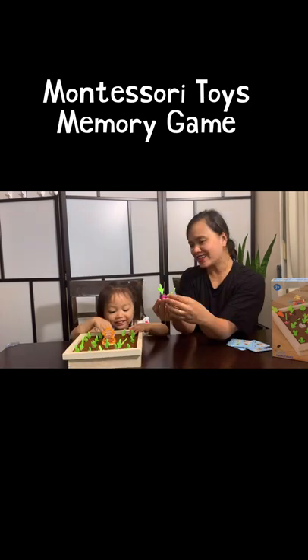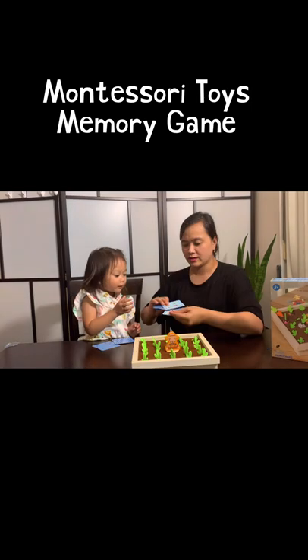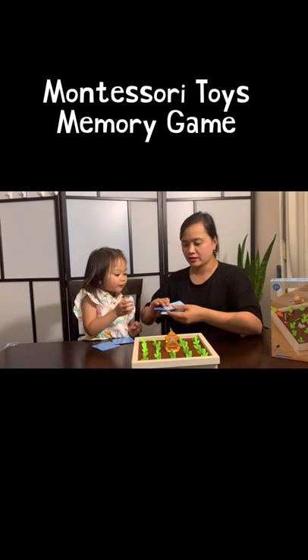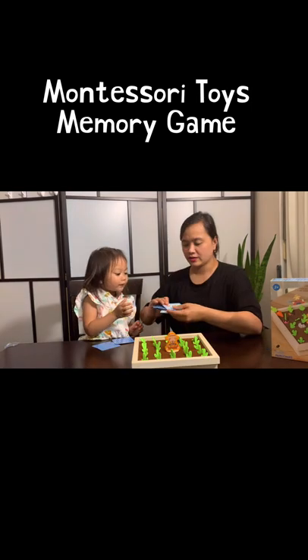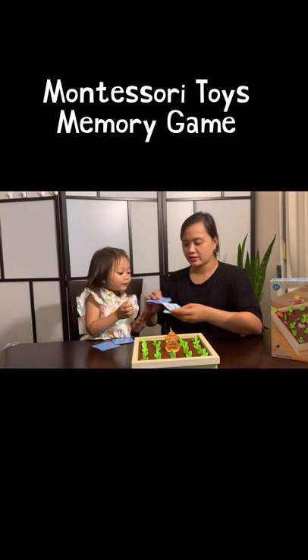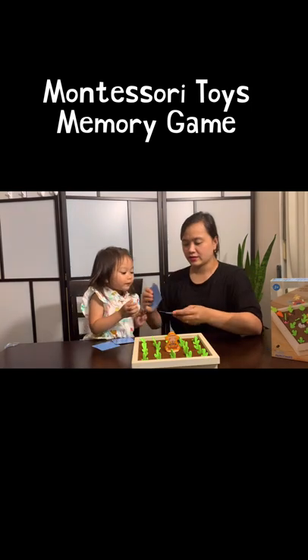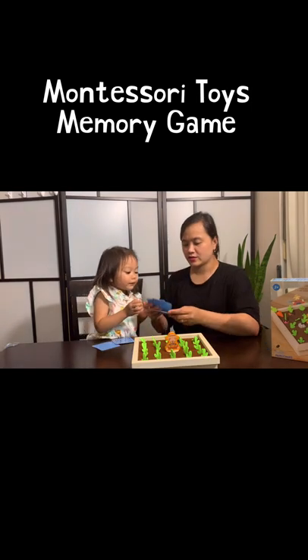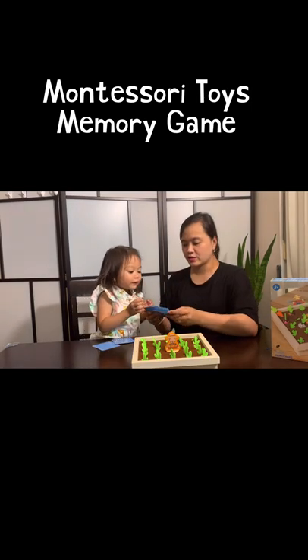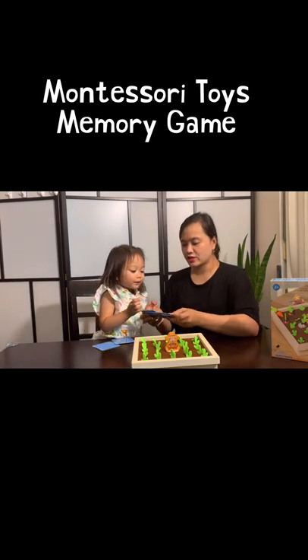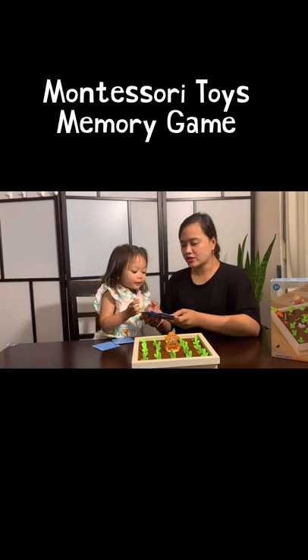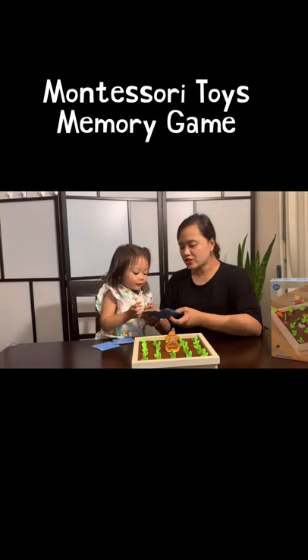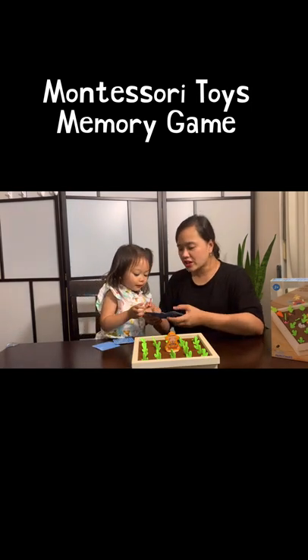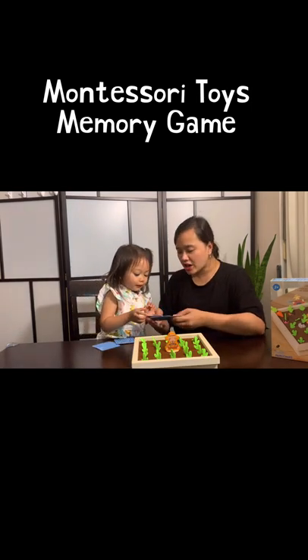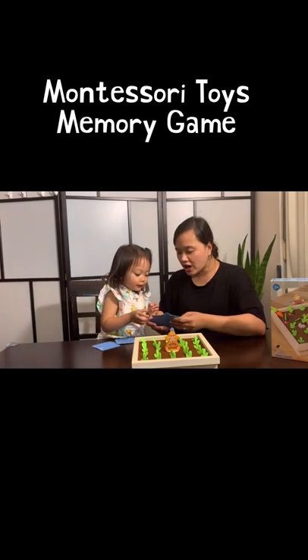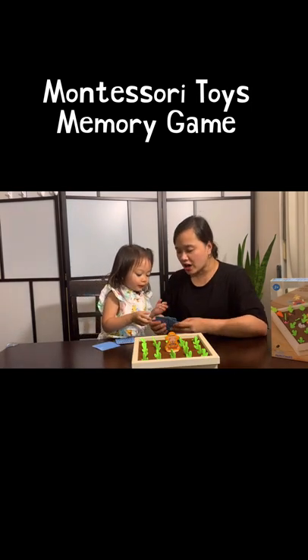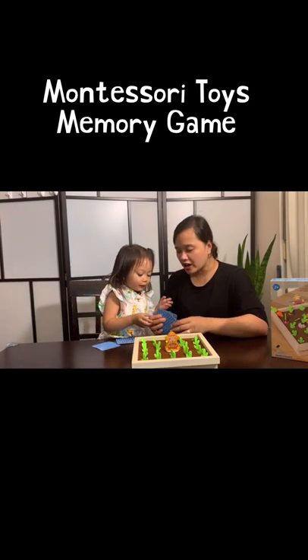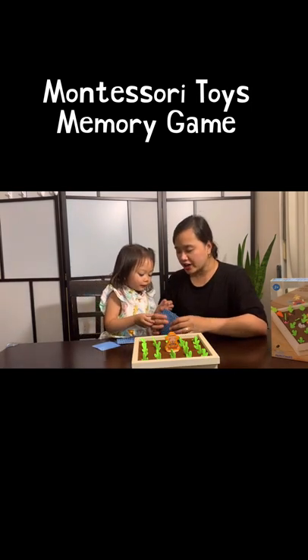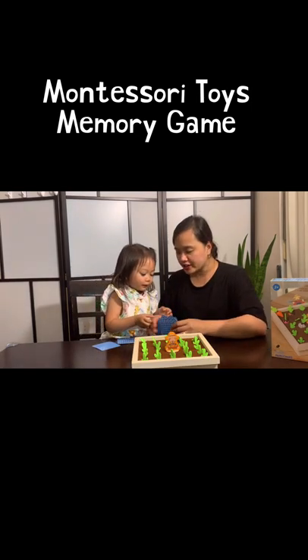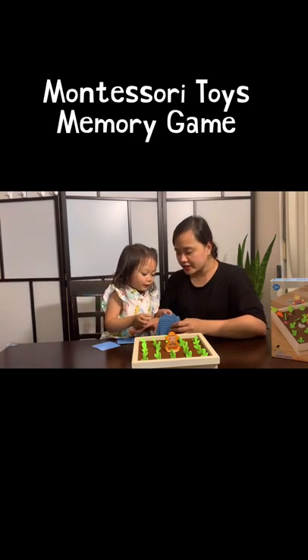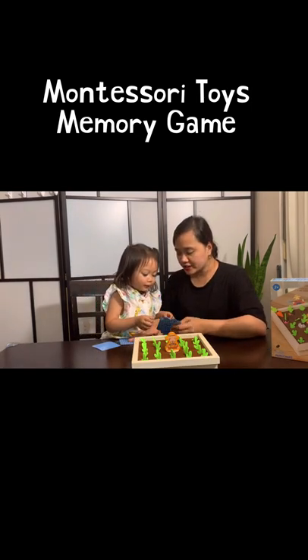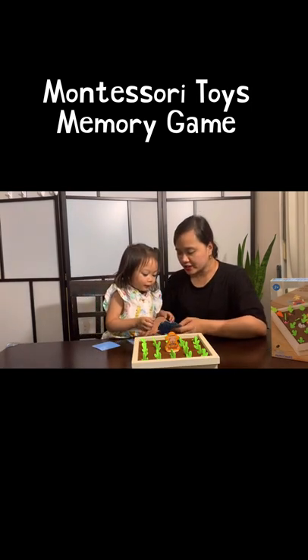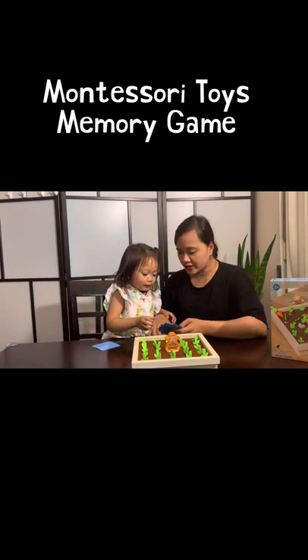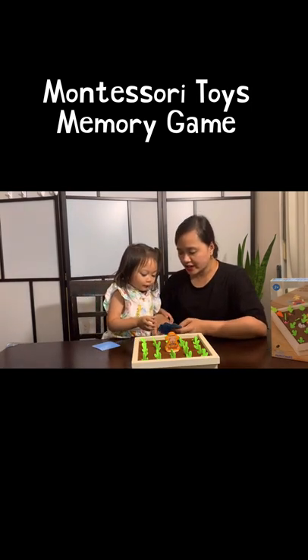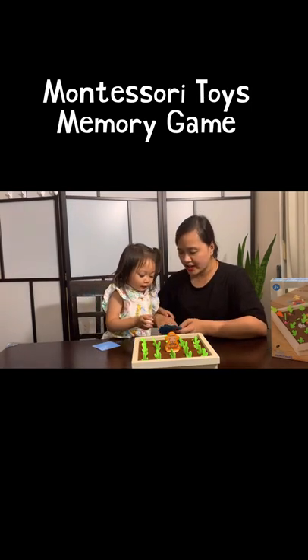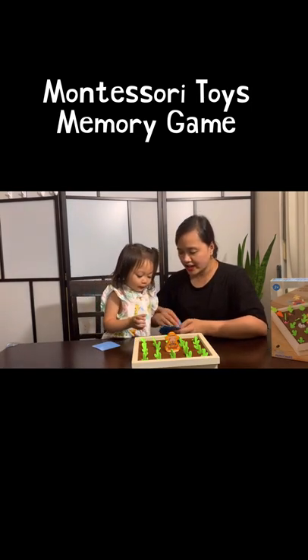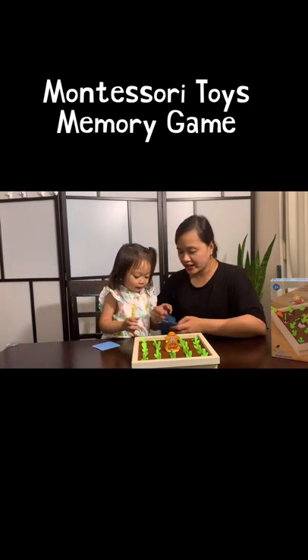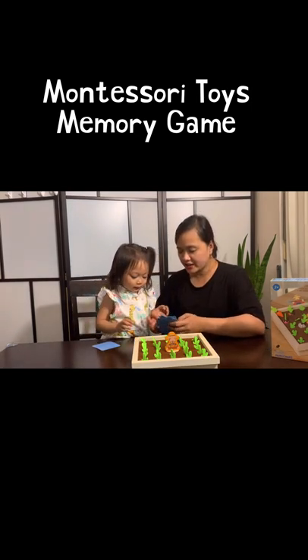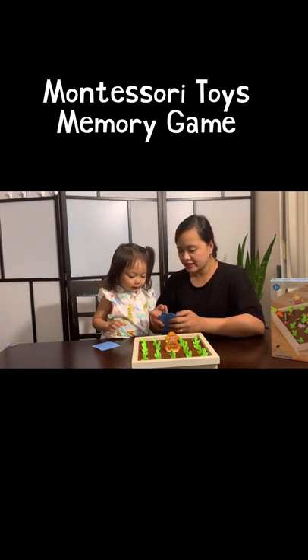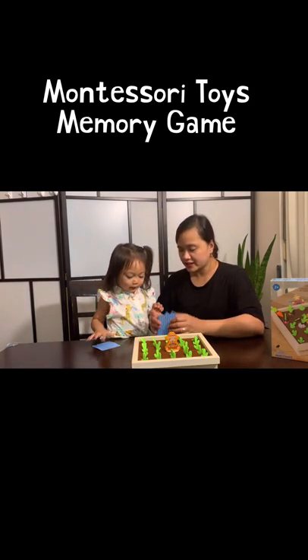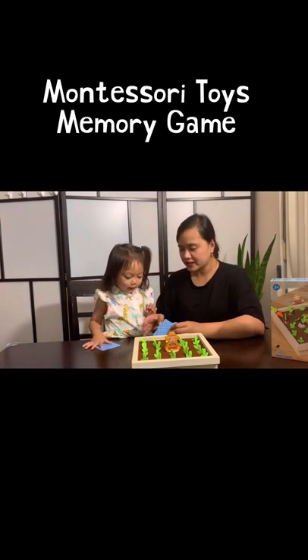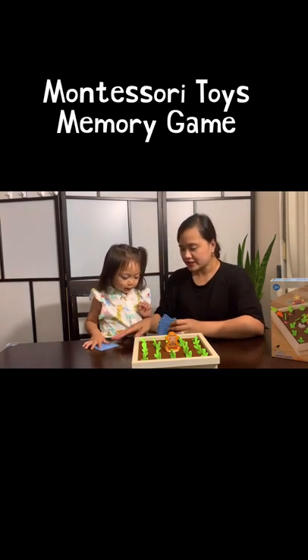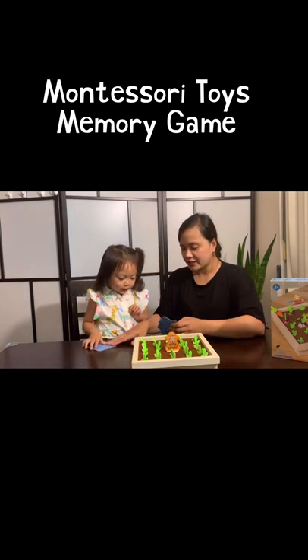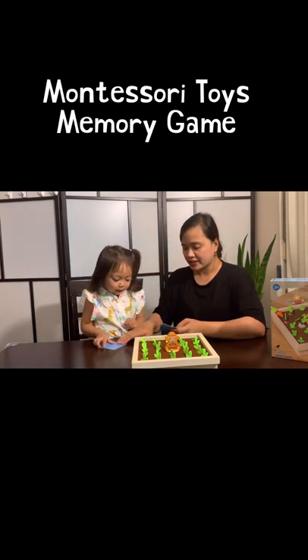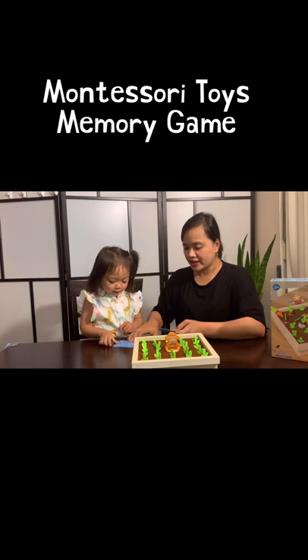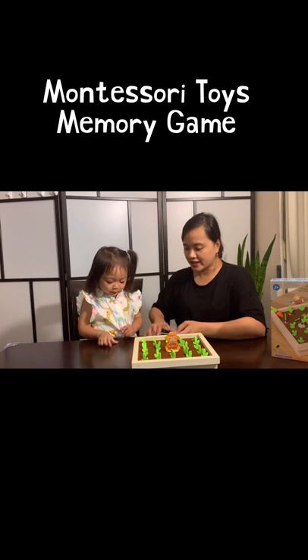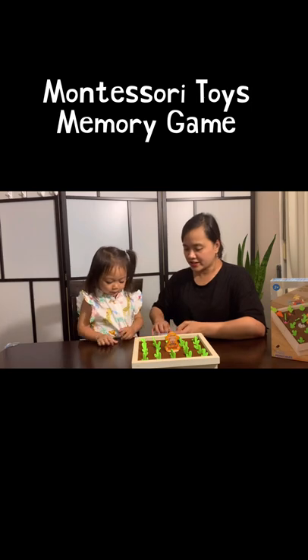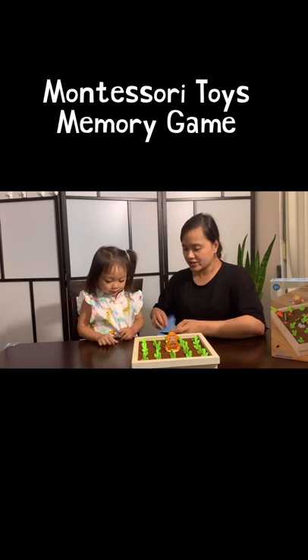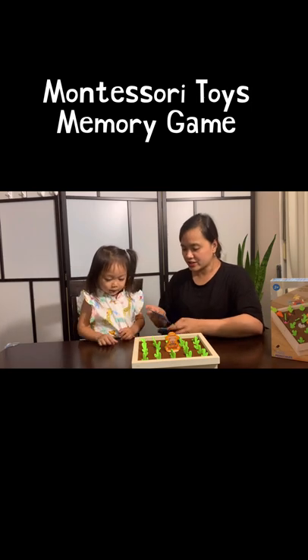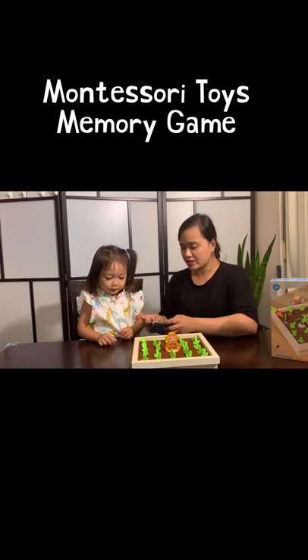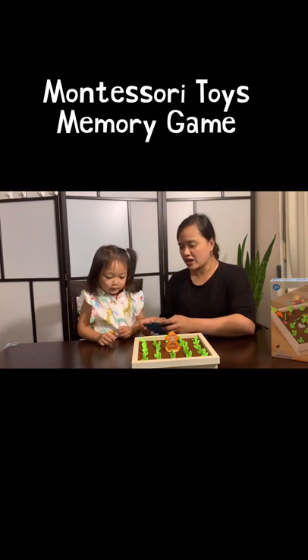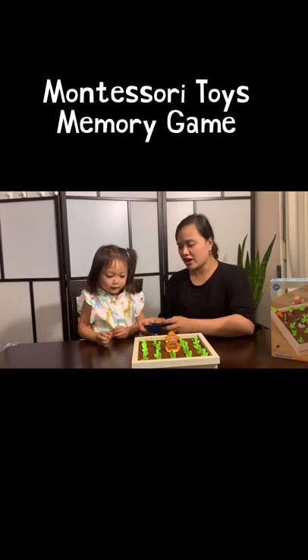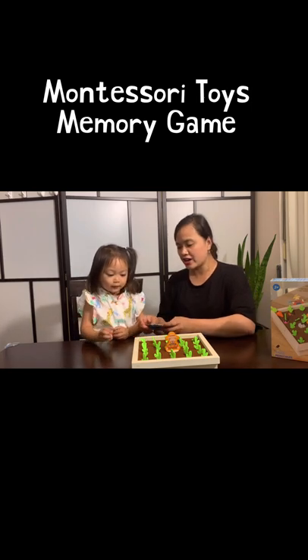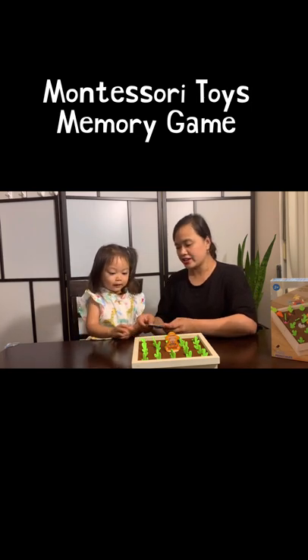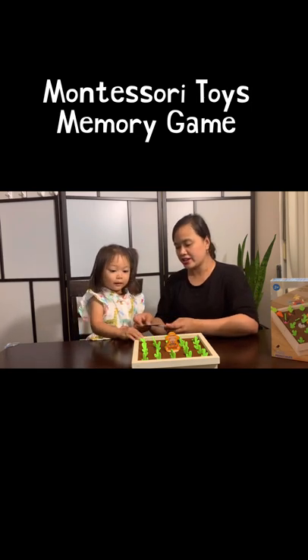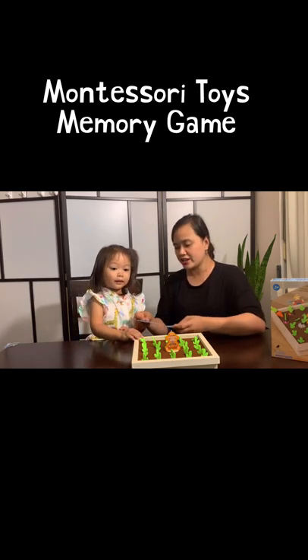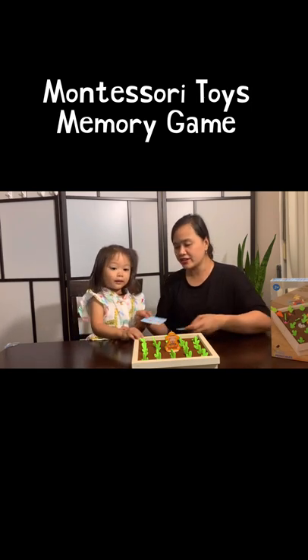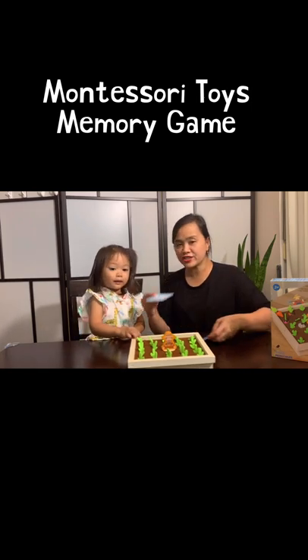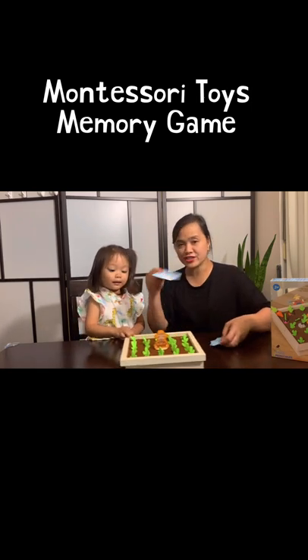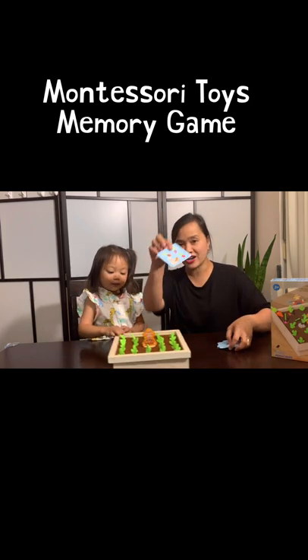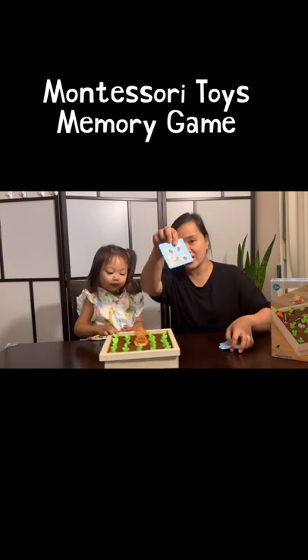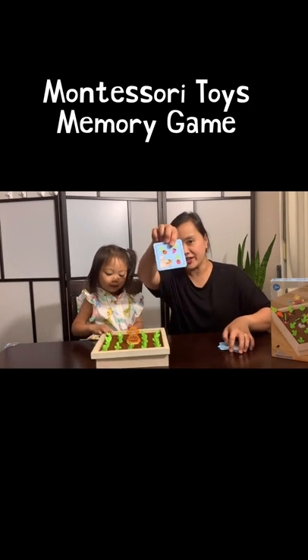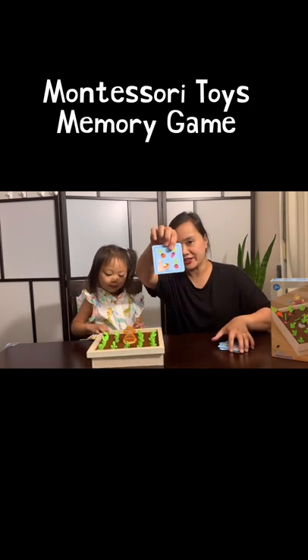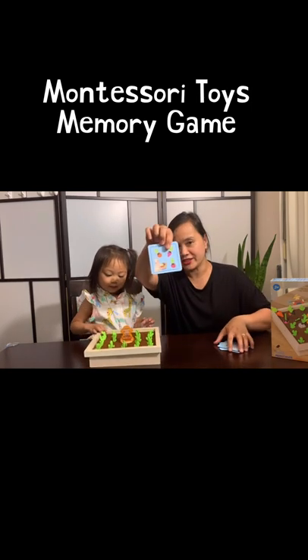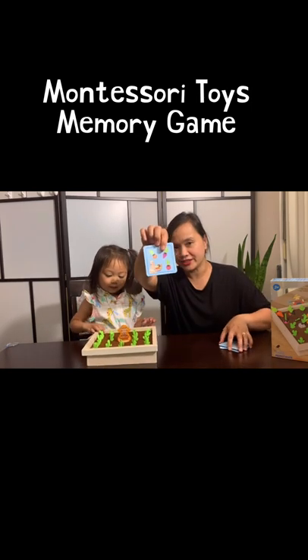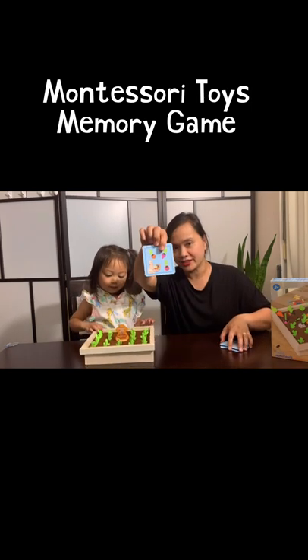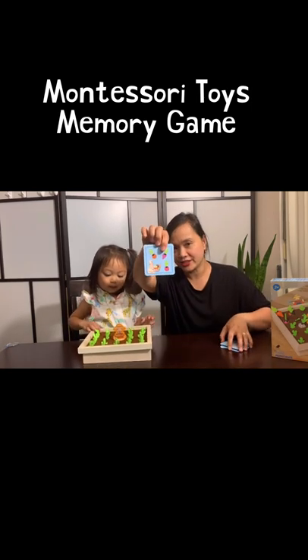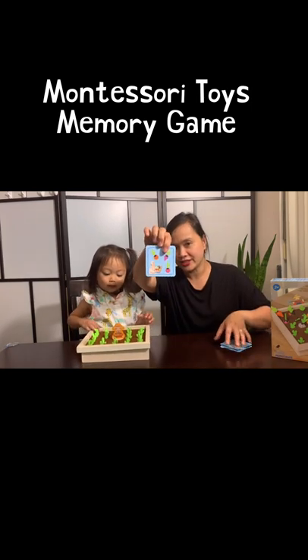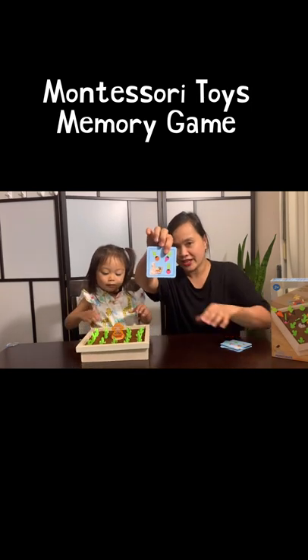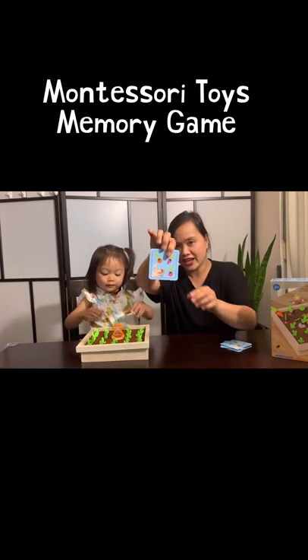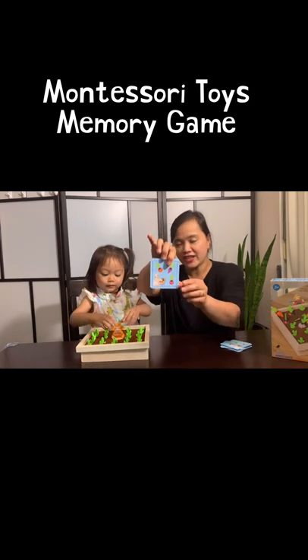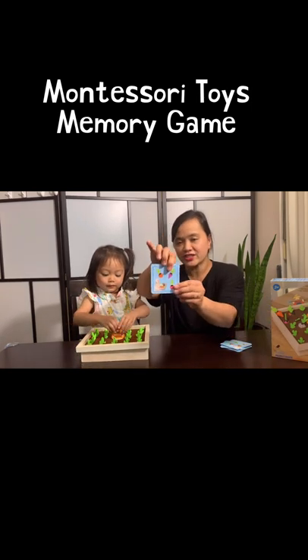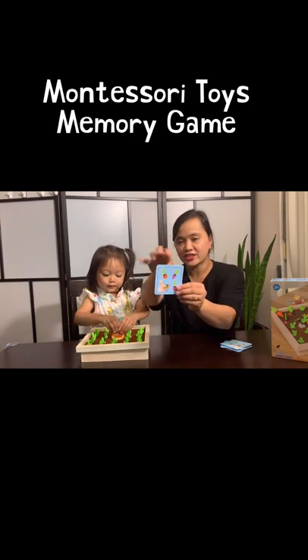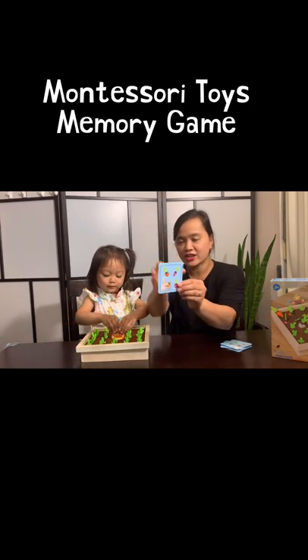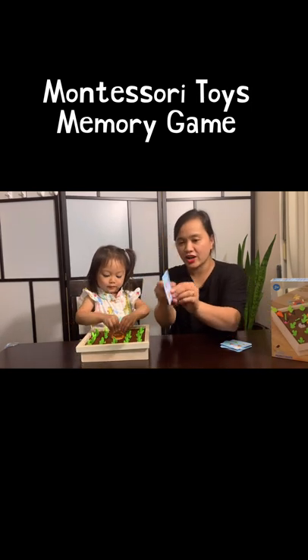The second game is the Memory Game. You need to look for the corresponding color and shape of the carrots or radishes on the card.